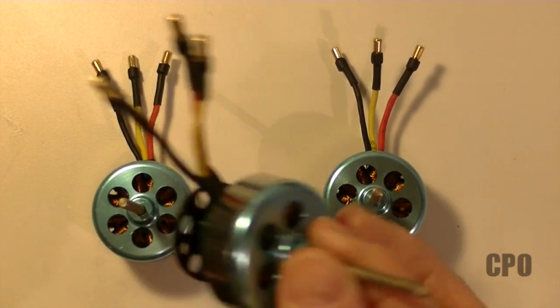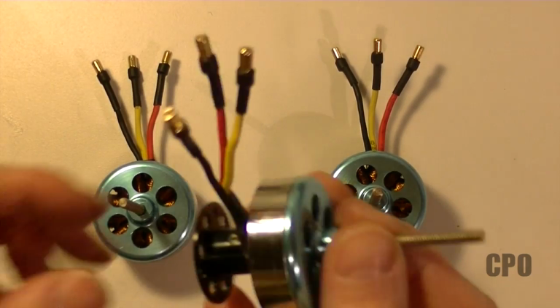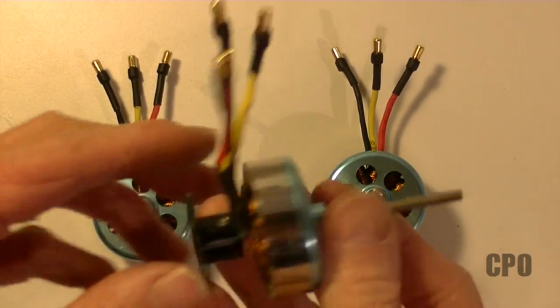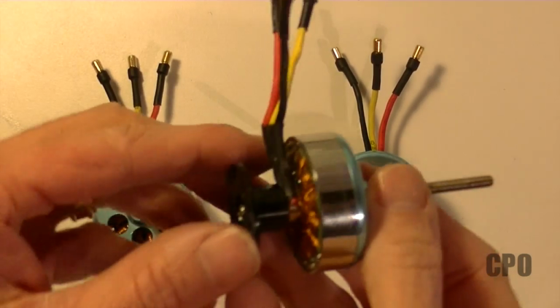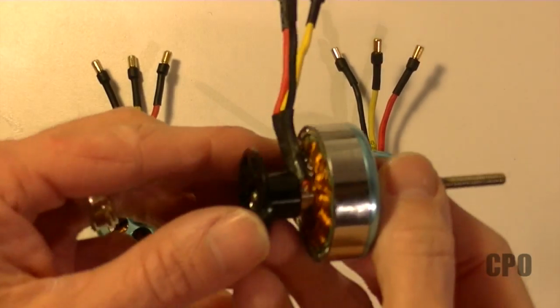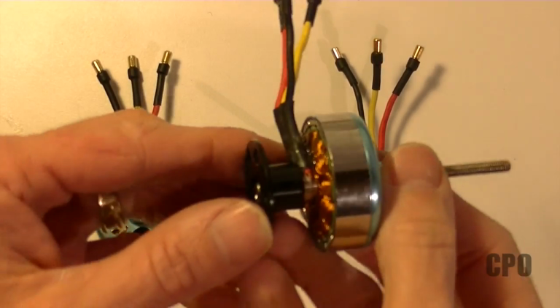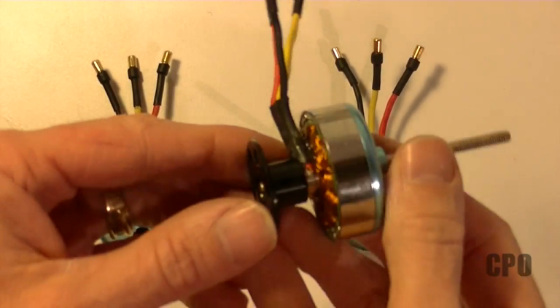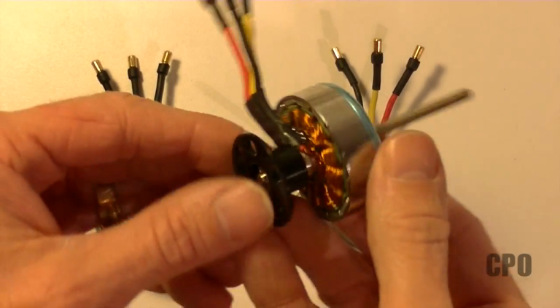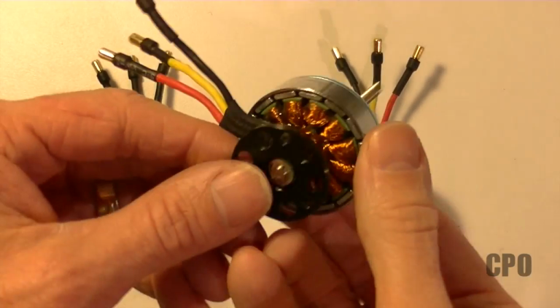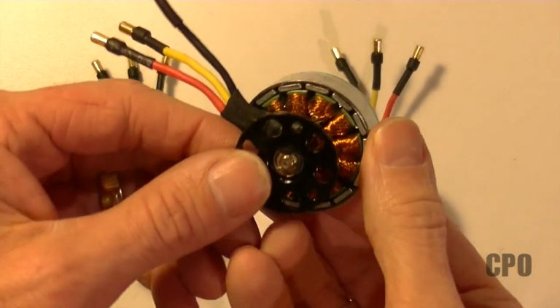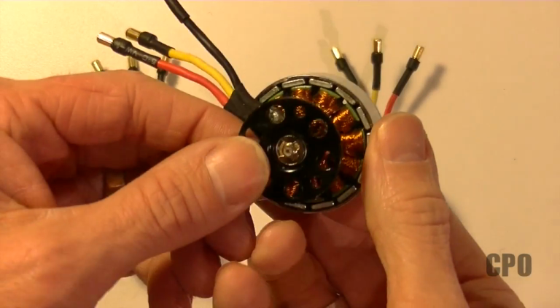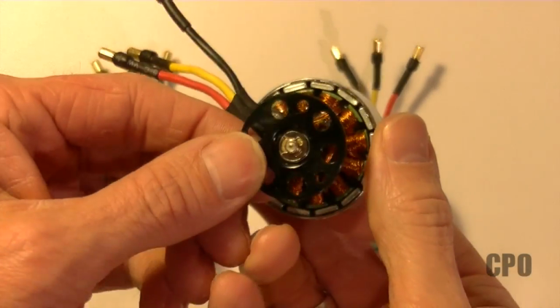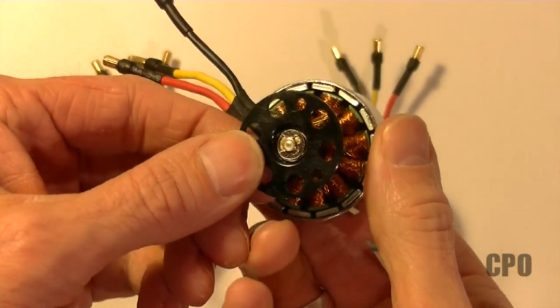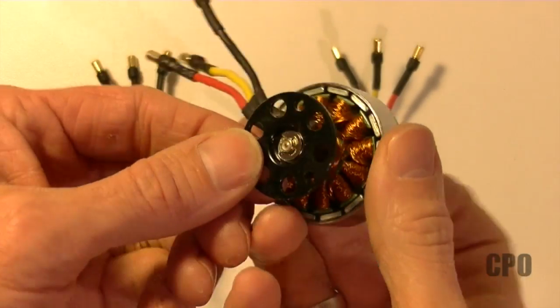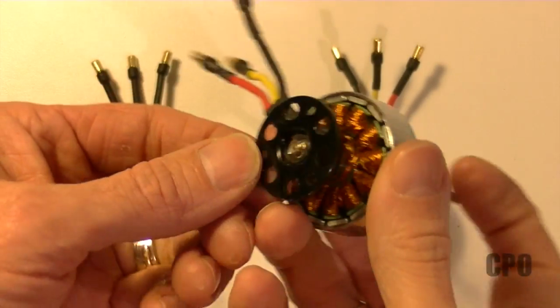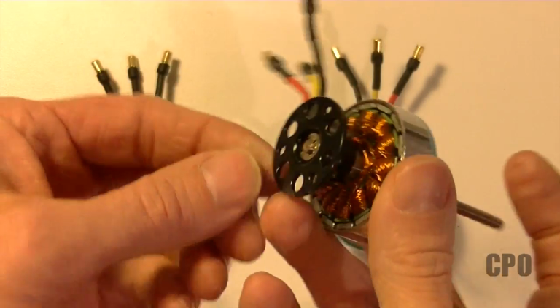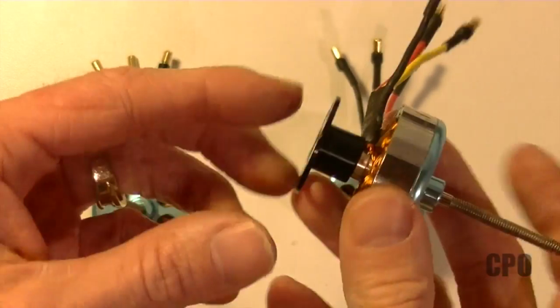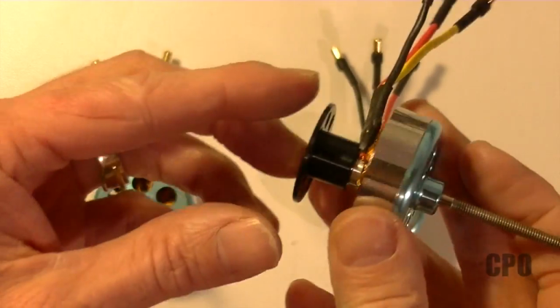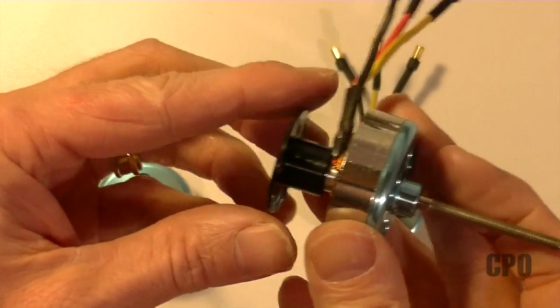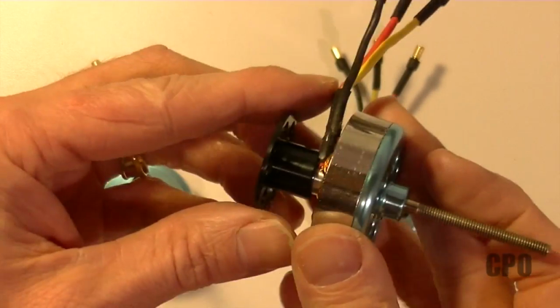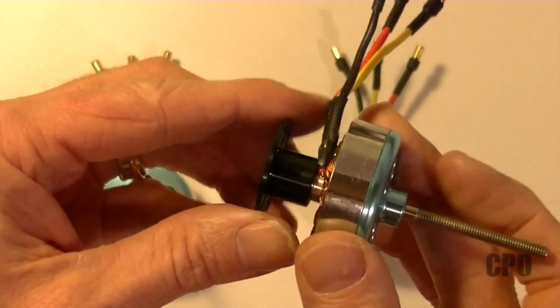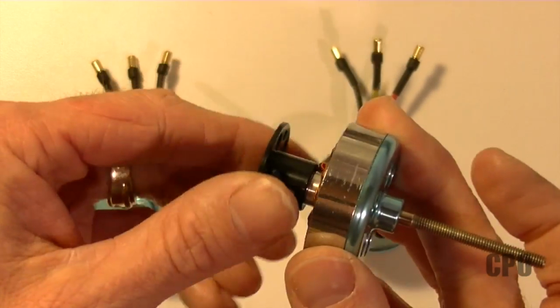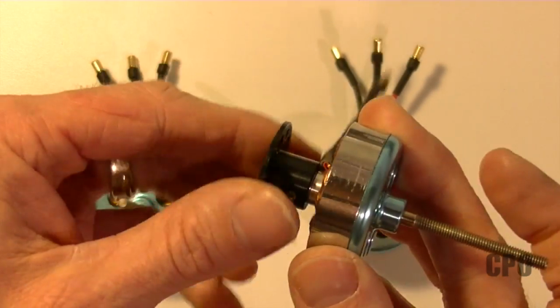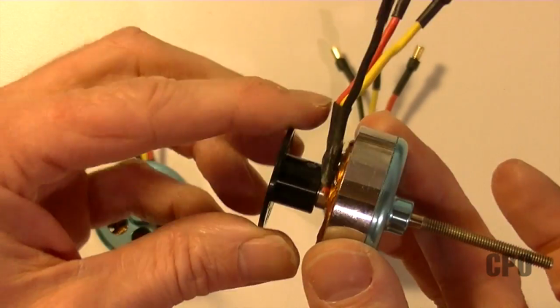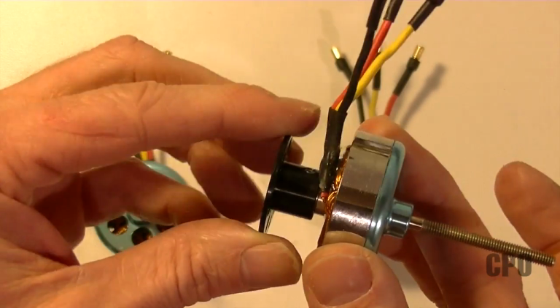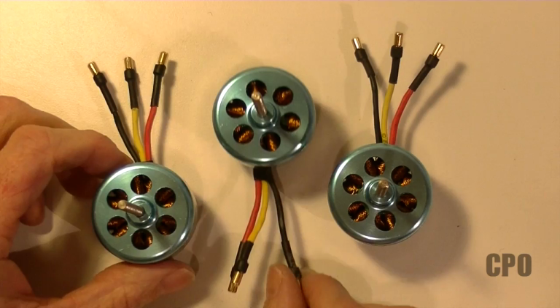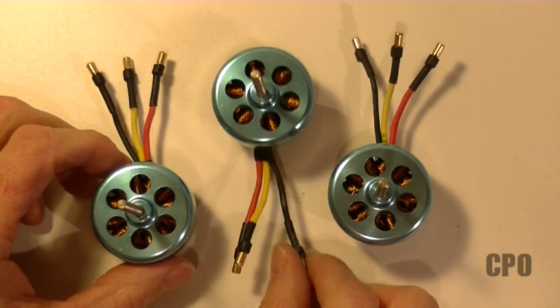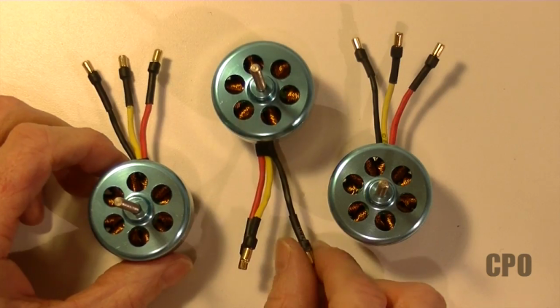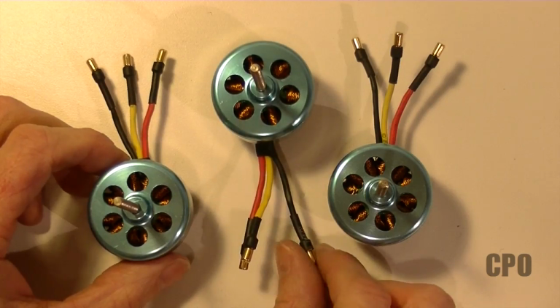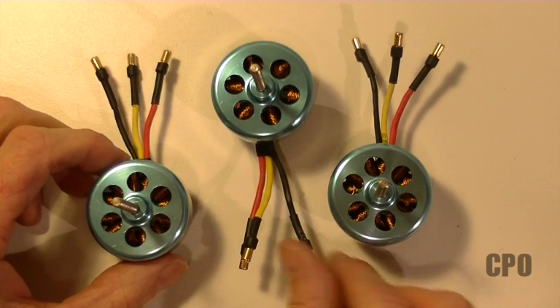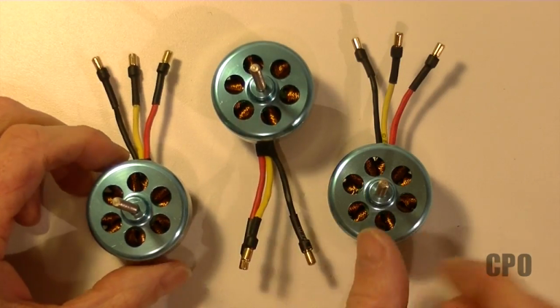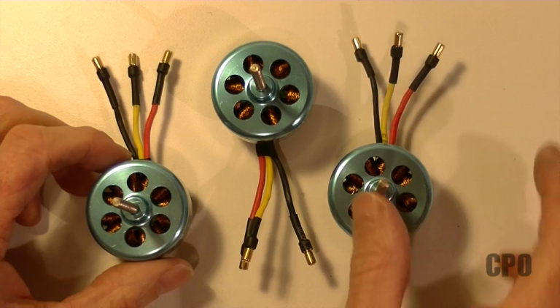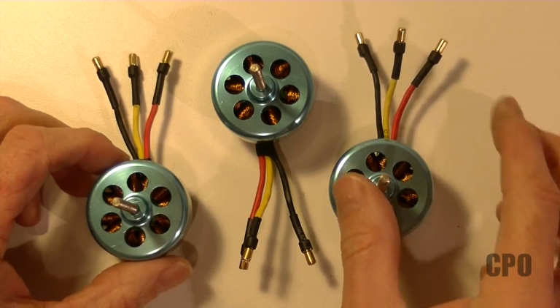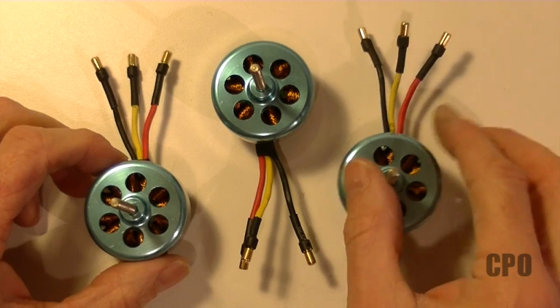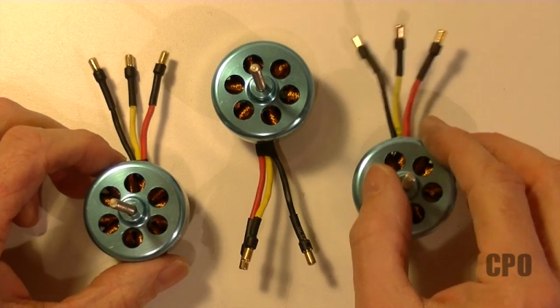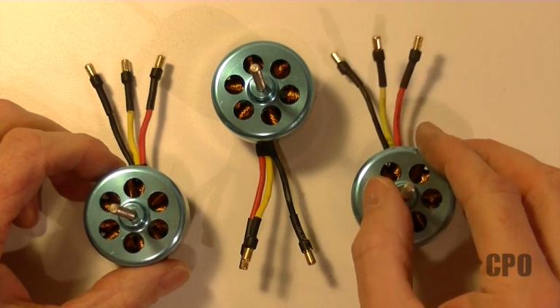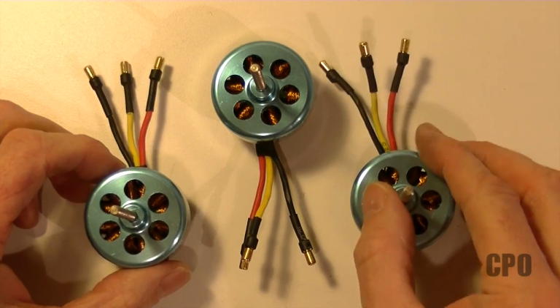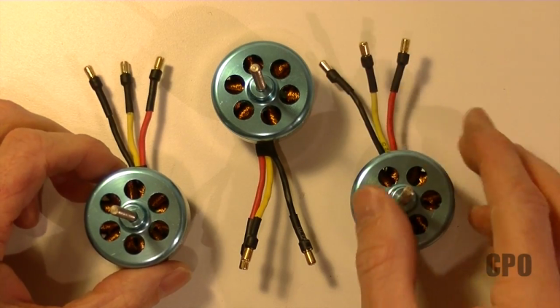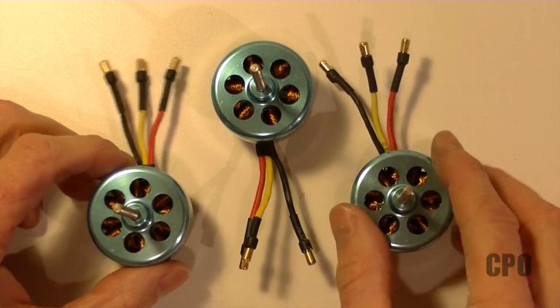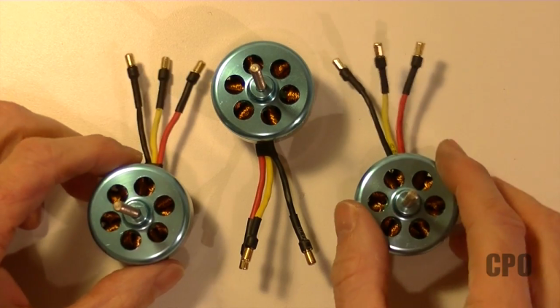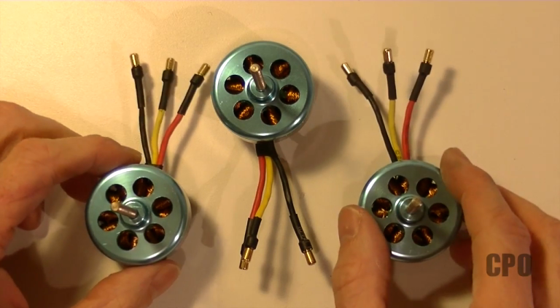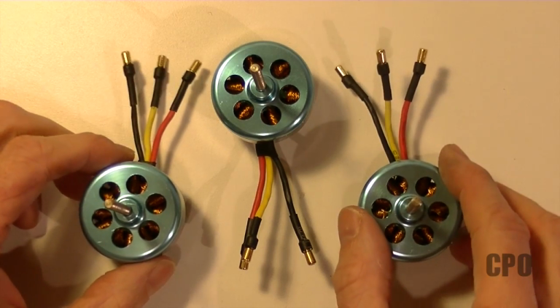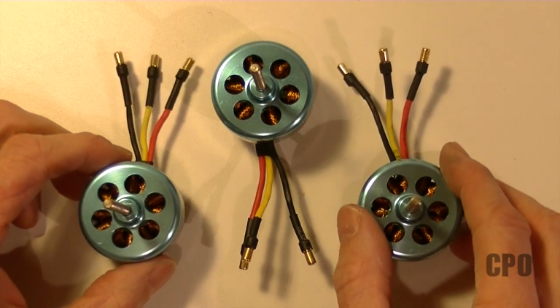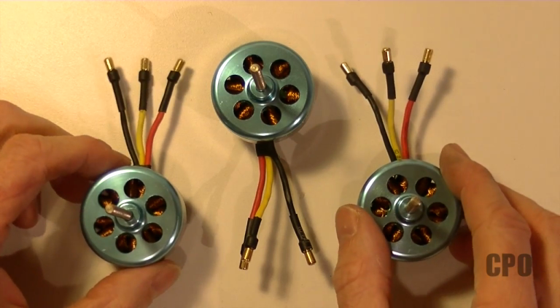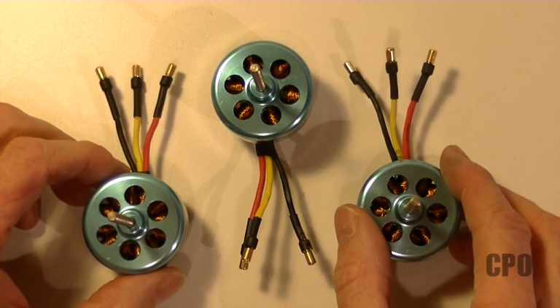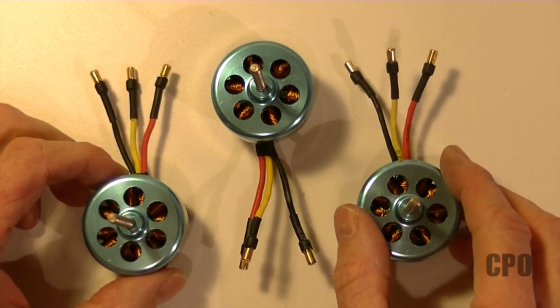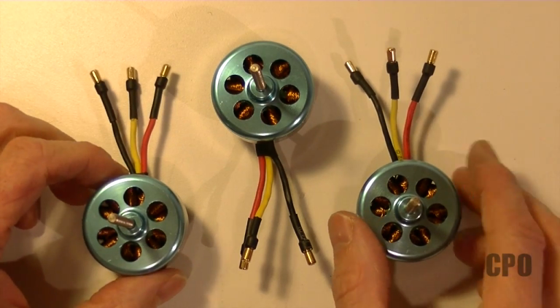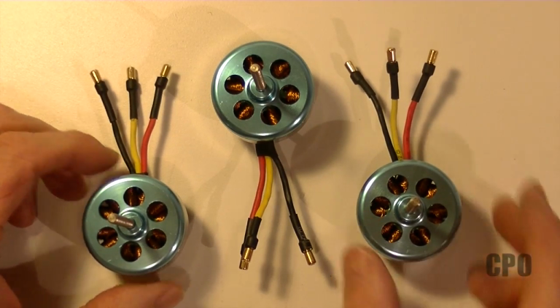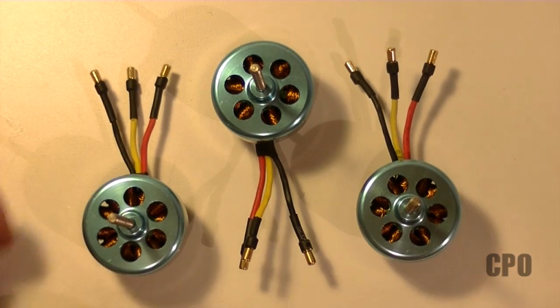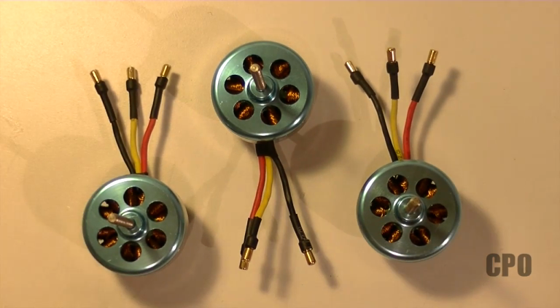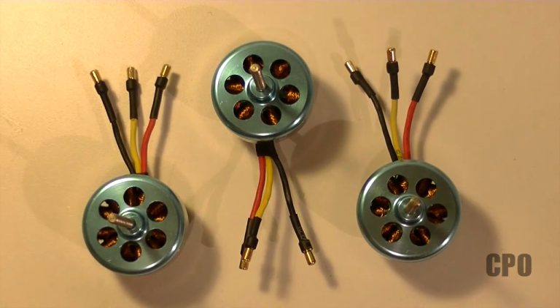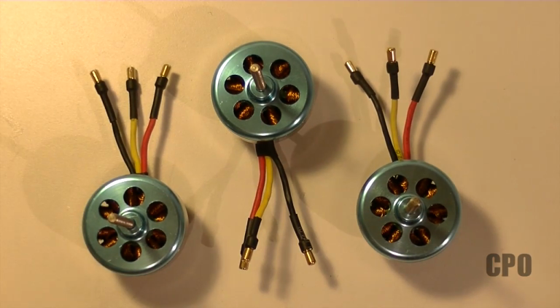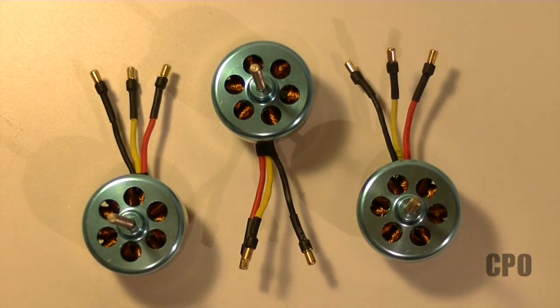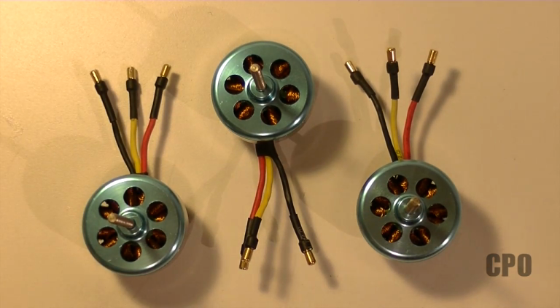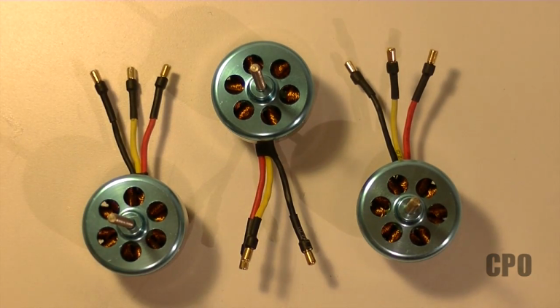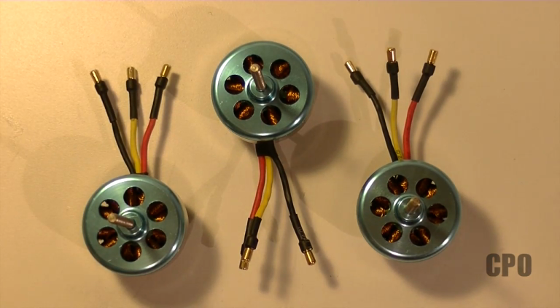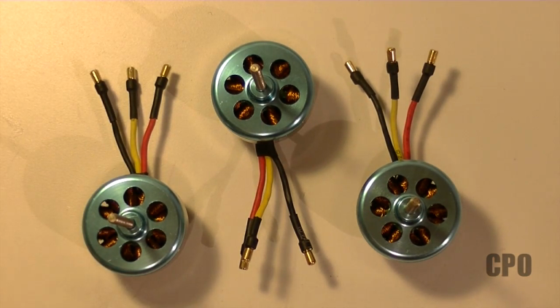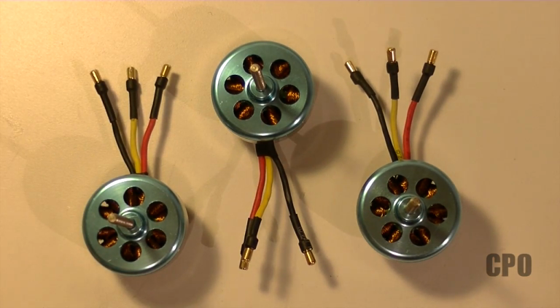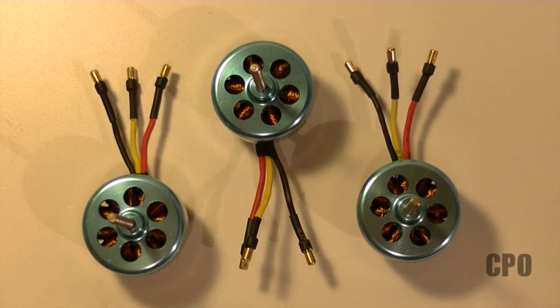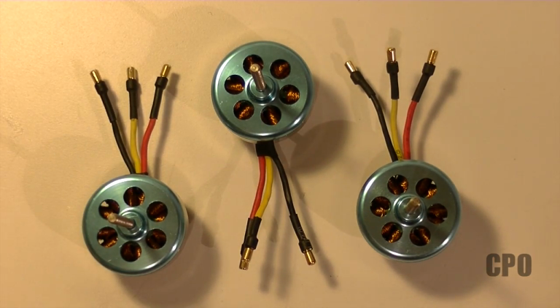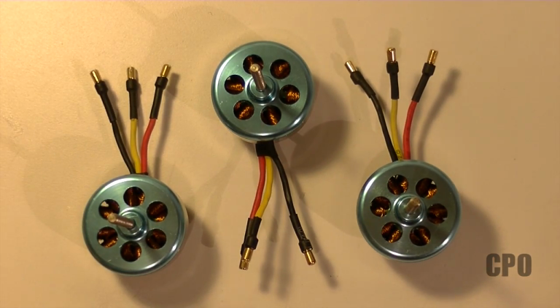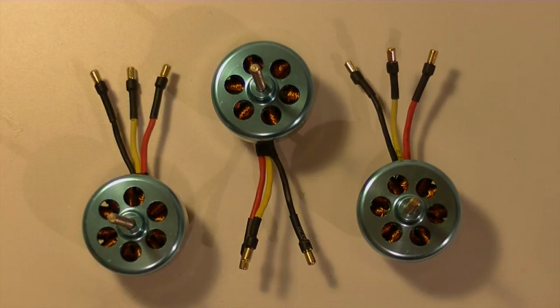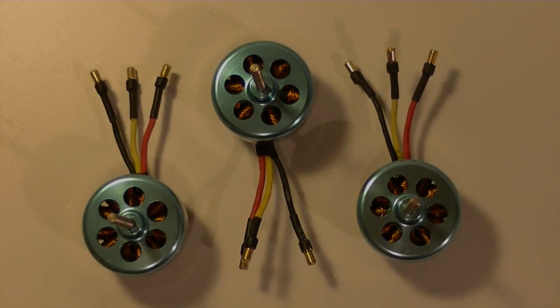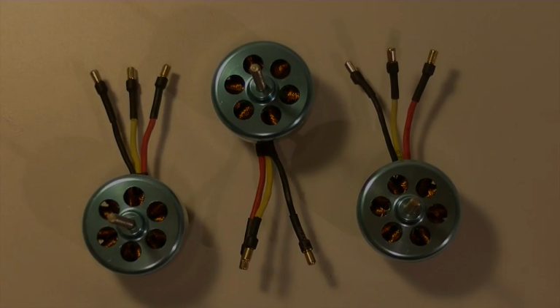So there you go. That's all for now on these motors. I'll still need to cut the shaft and mount the prop, but this is good for now.